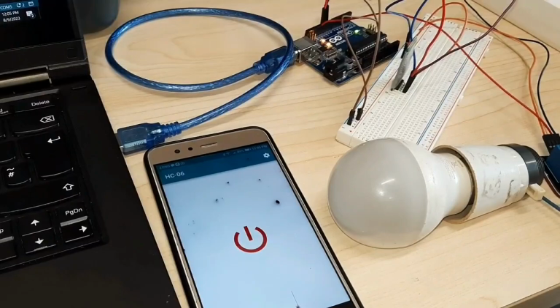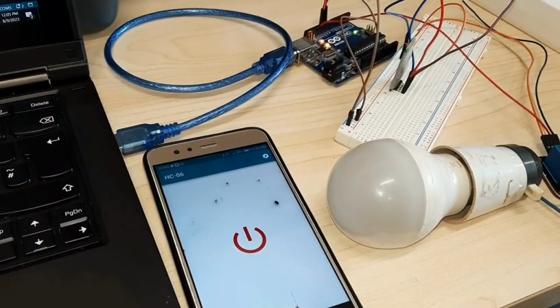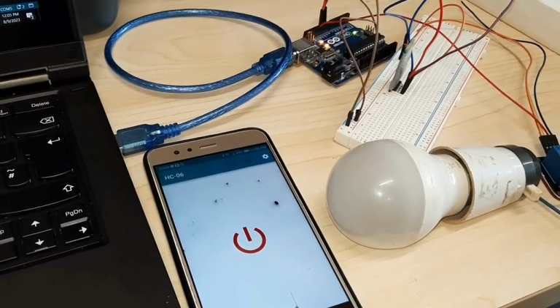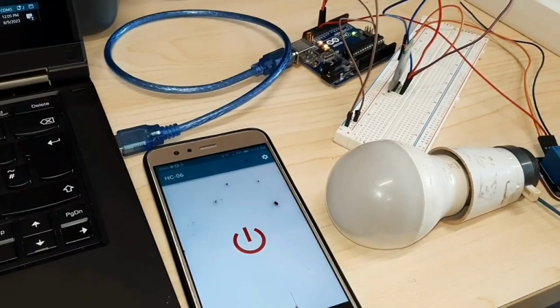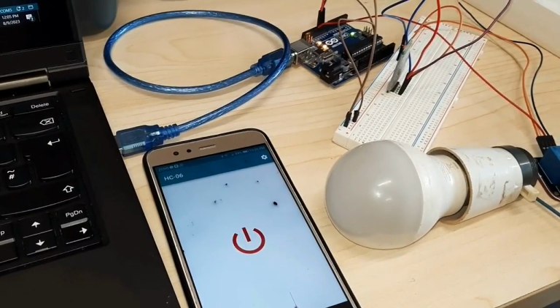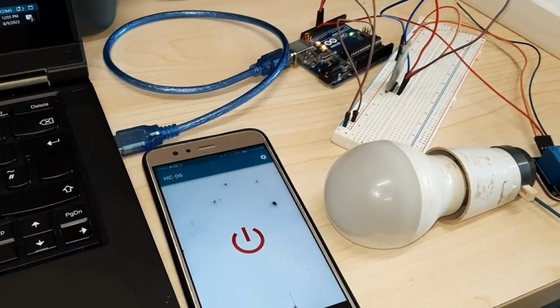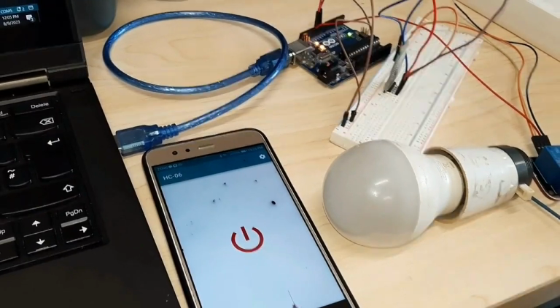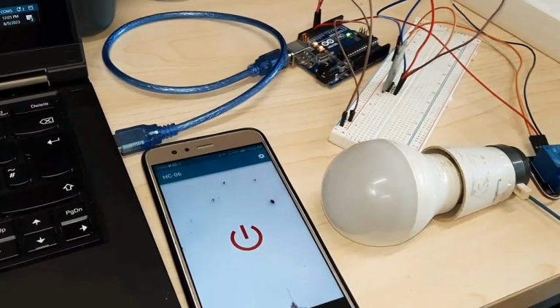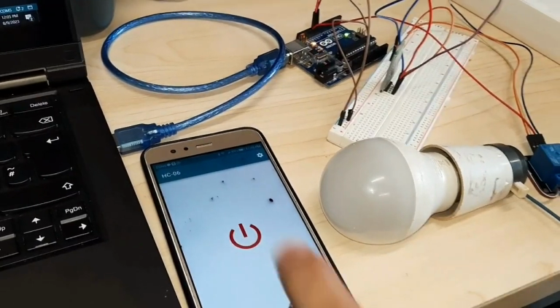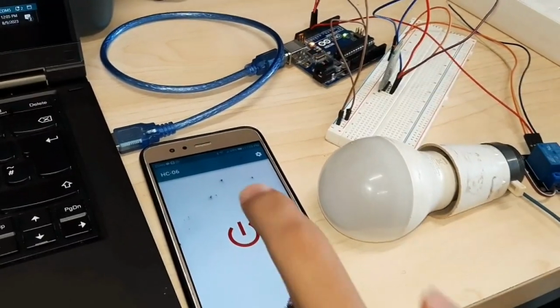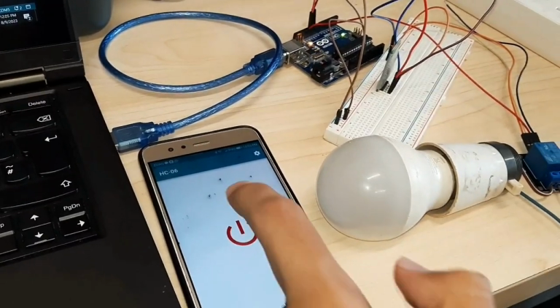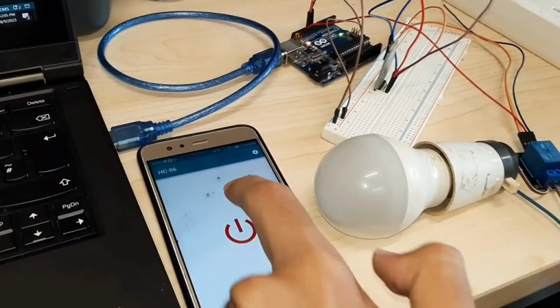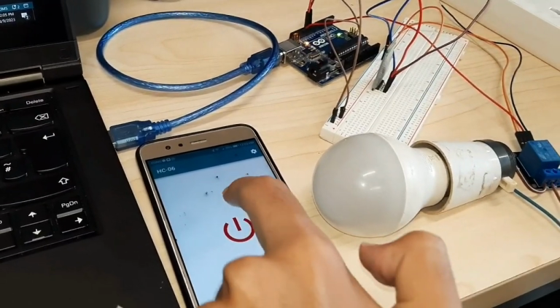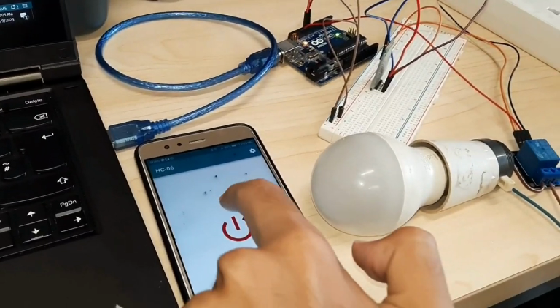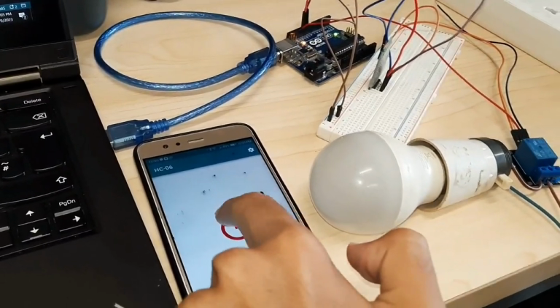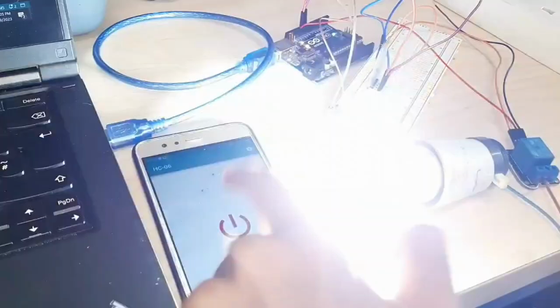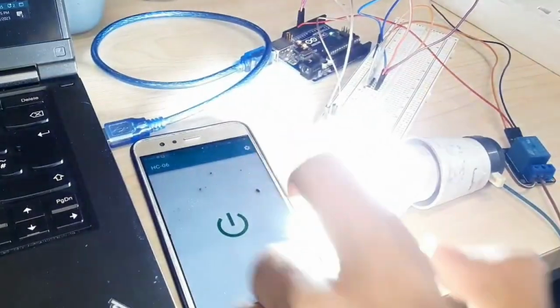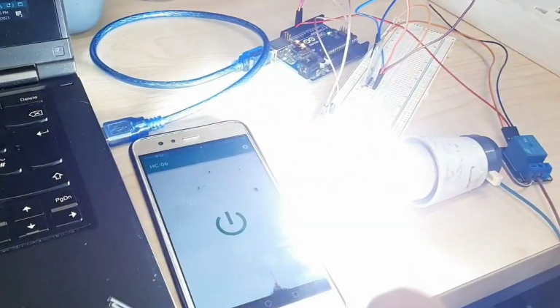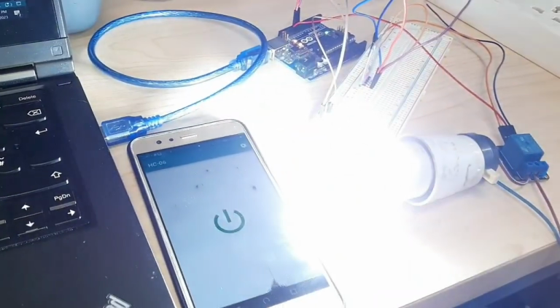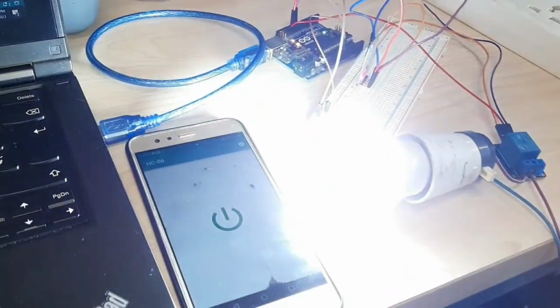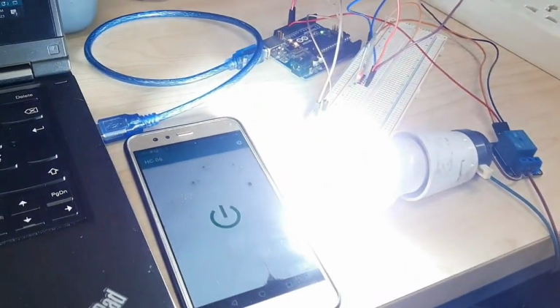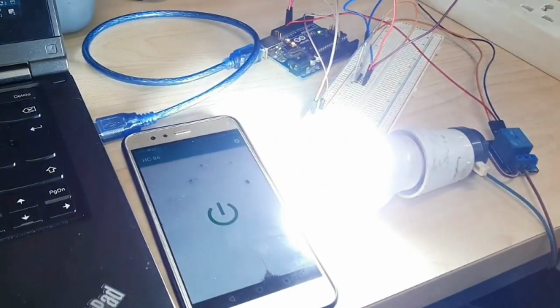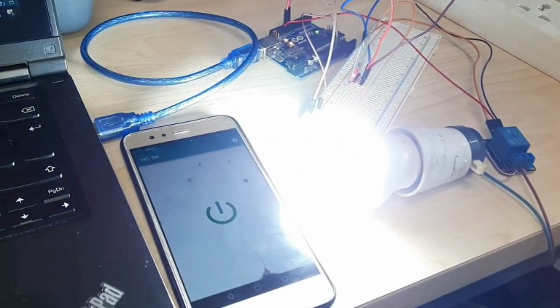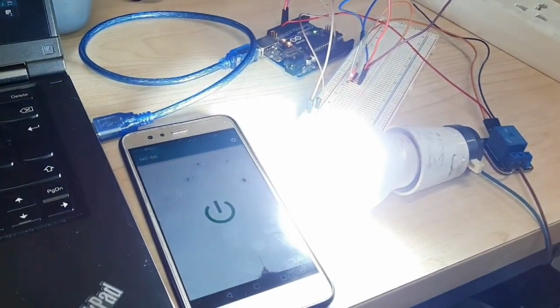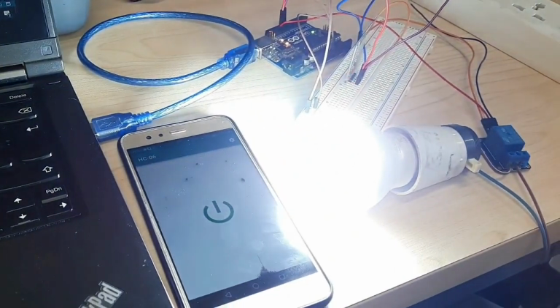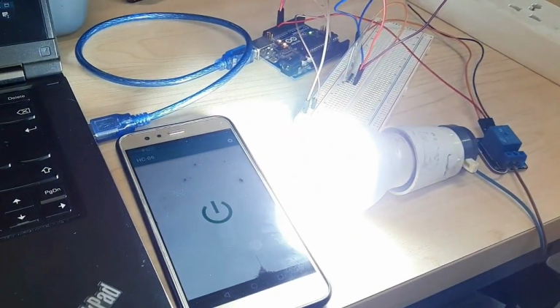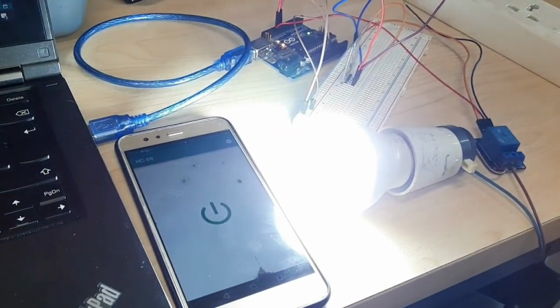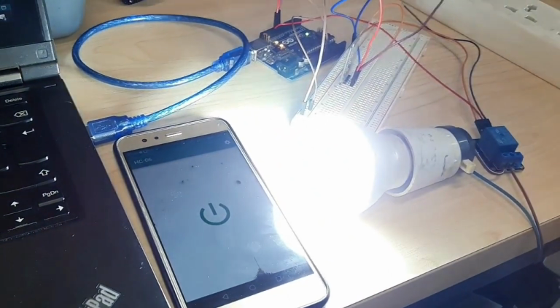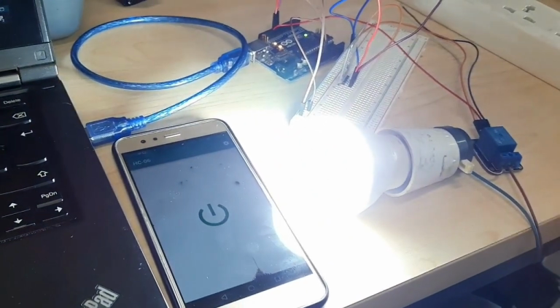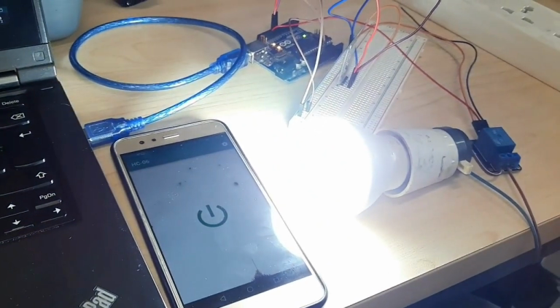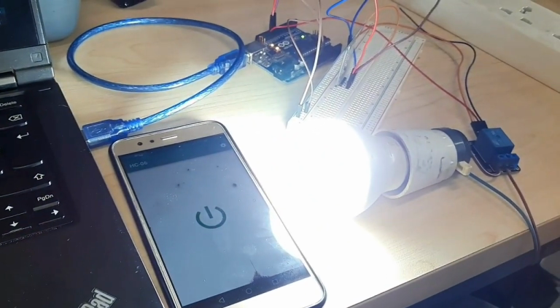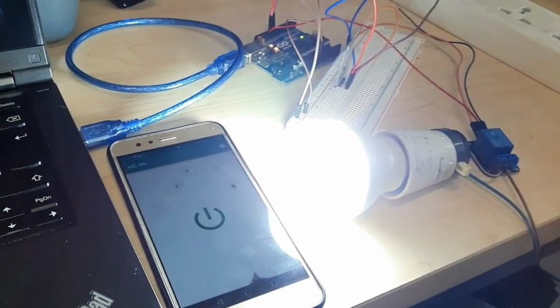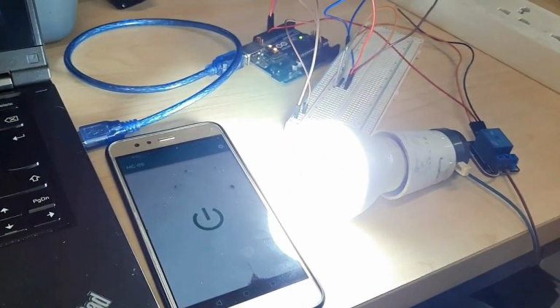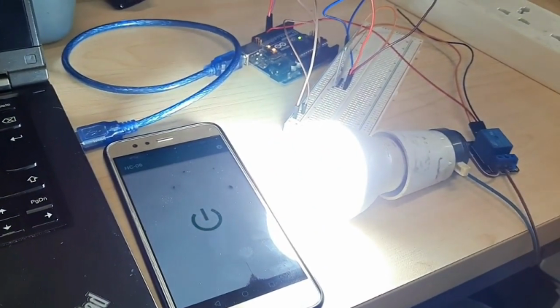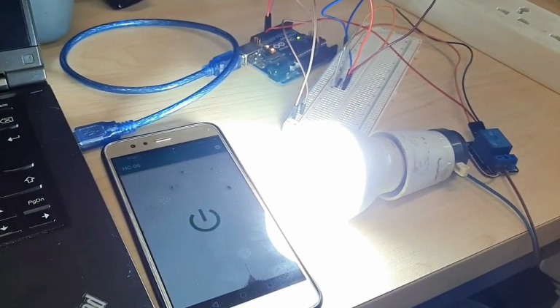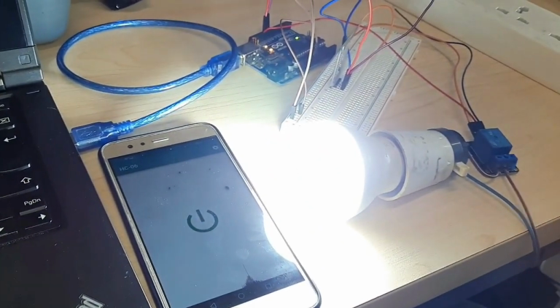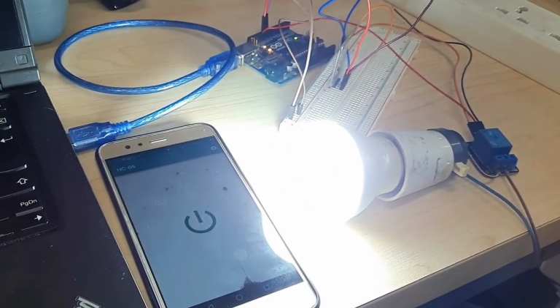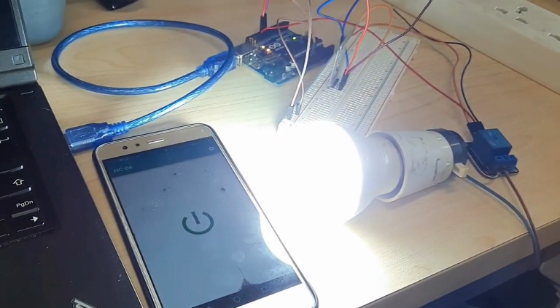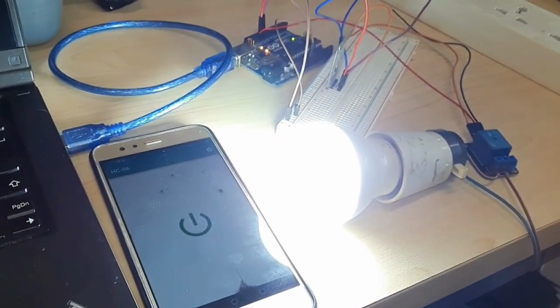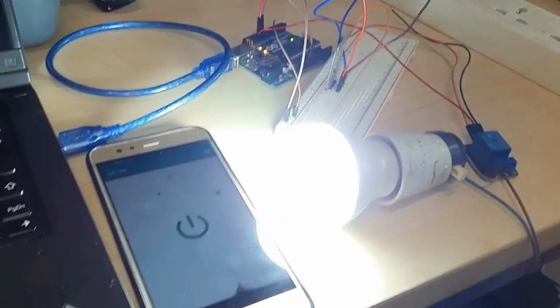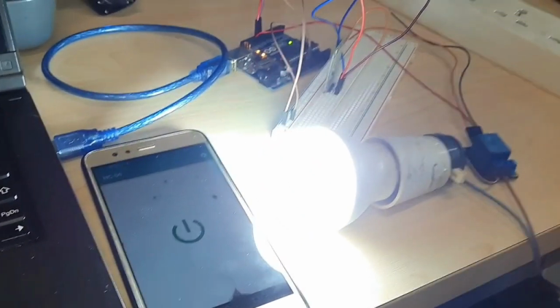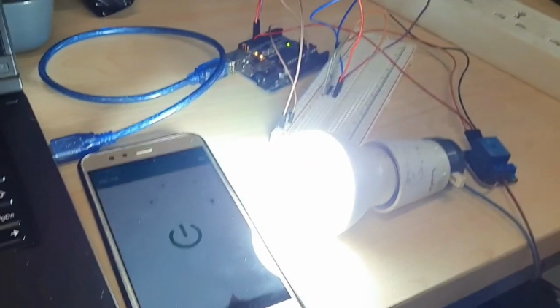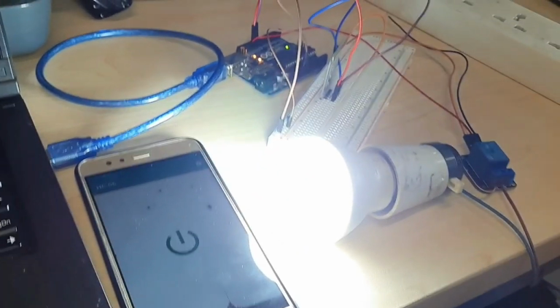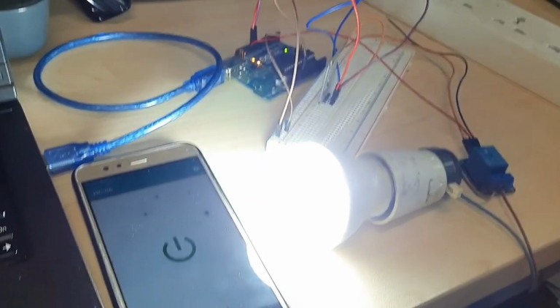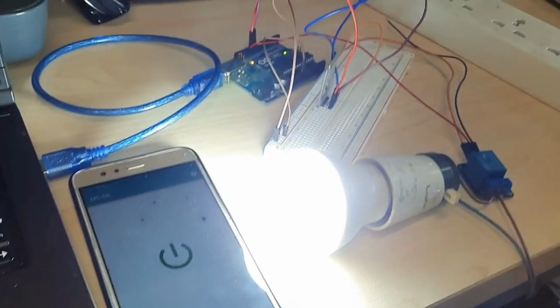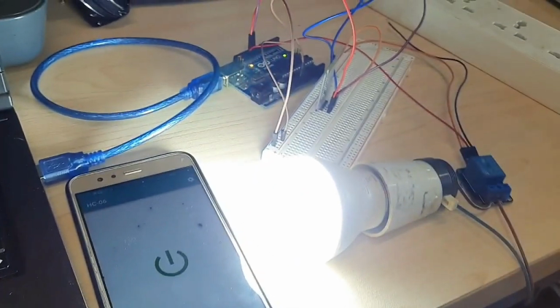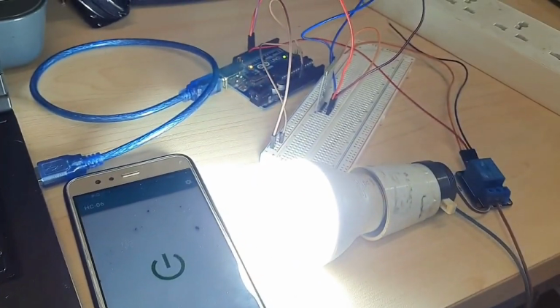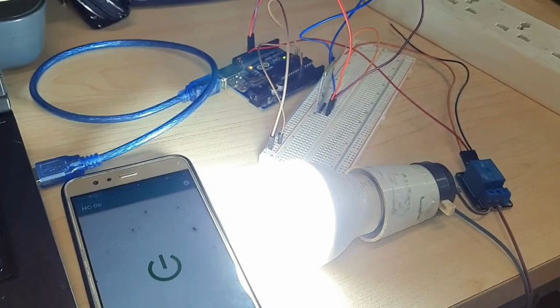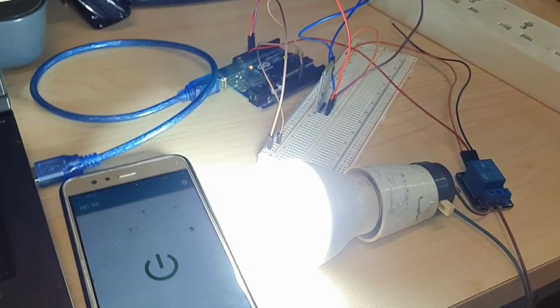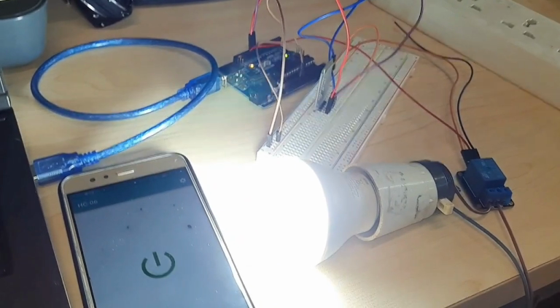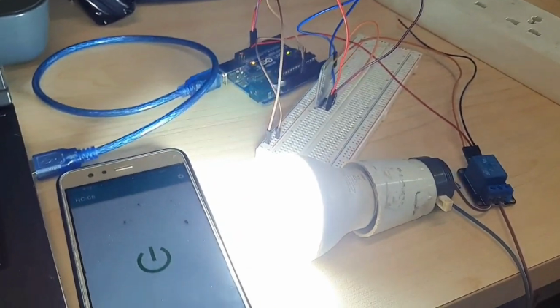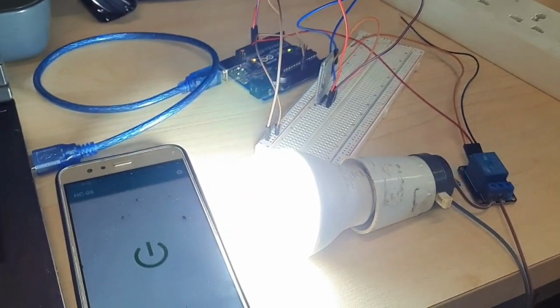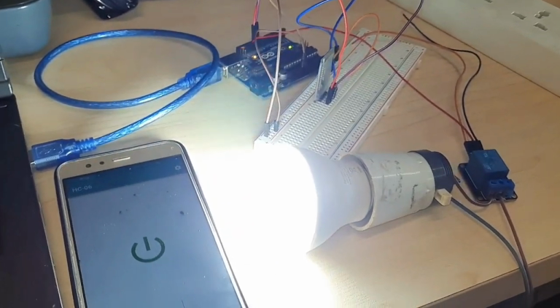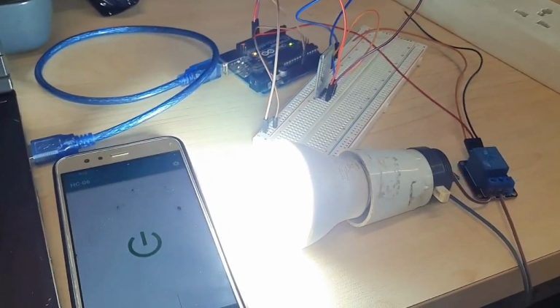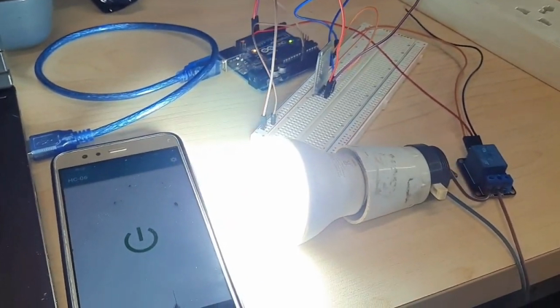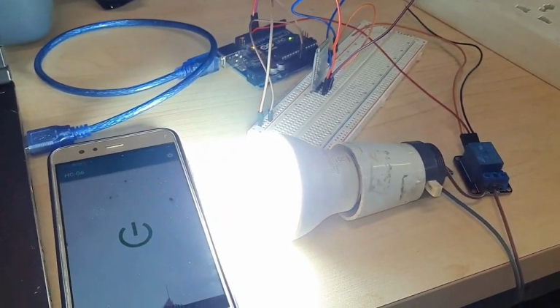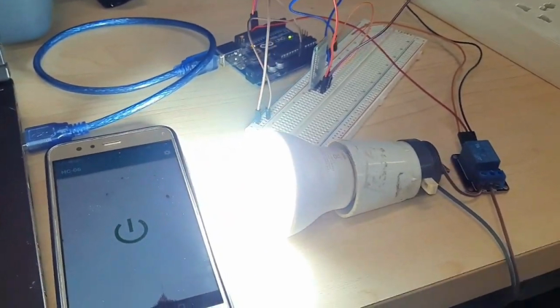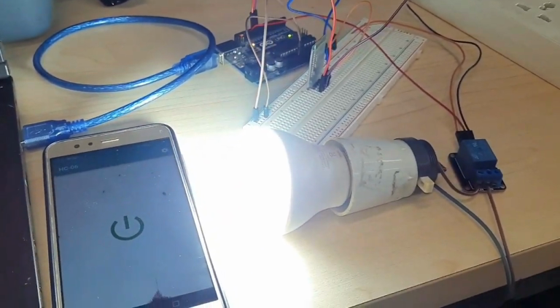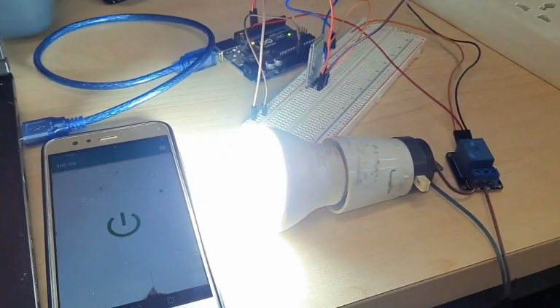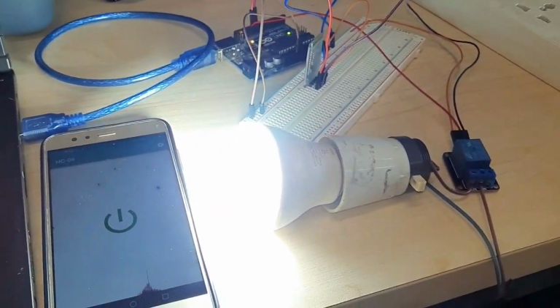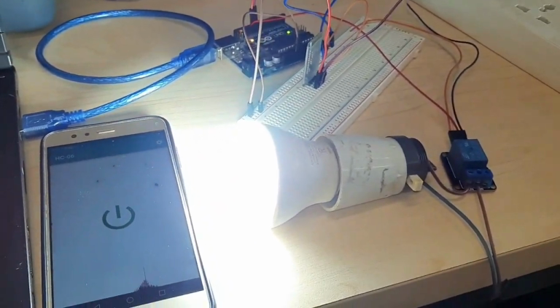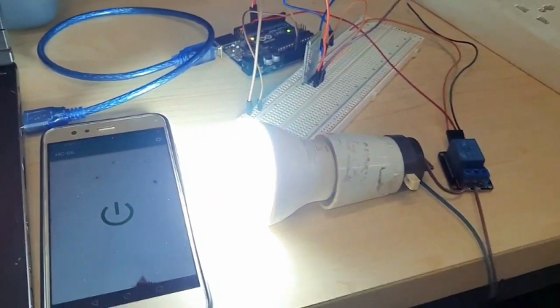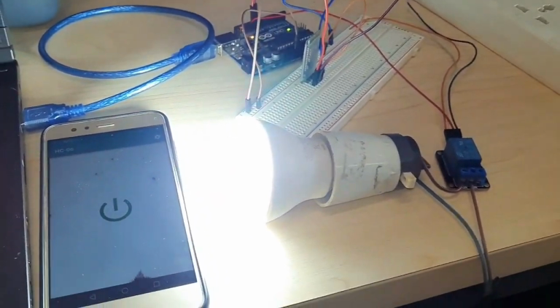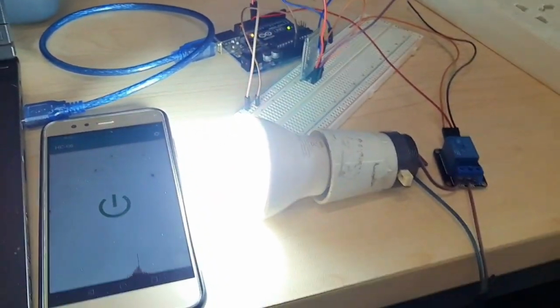Welcome to my YouTube channel Learn with Zoal Nureen. Today we will learn how to control a light with Arduino and Bluetooth.